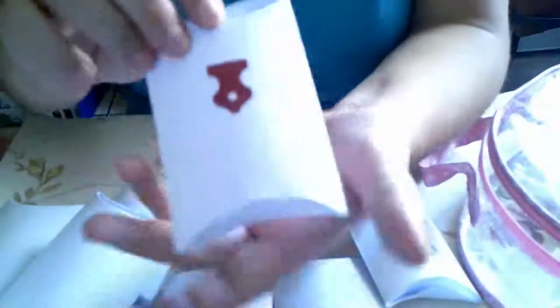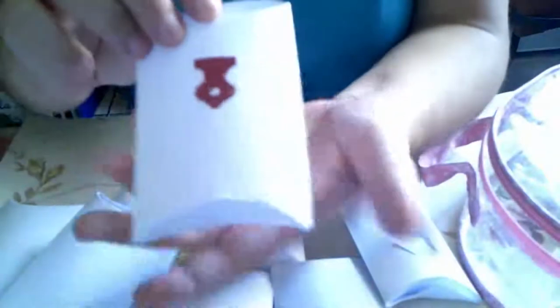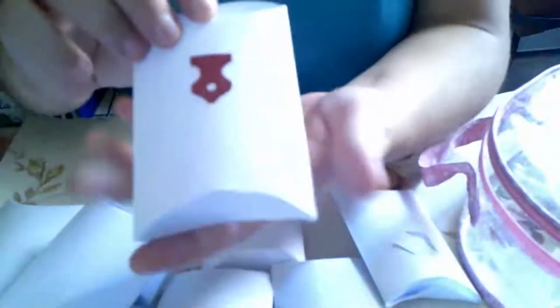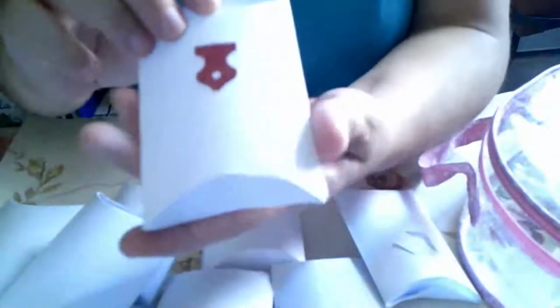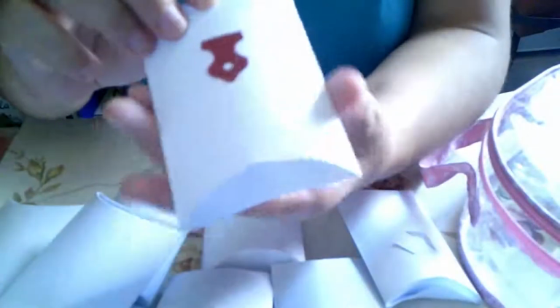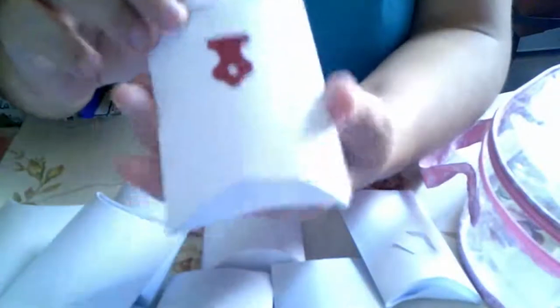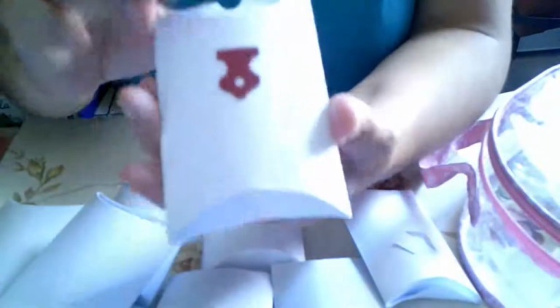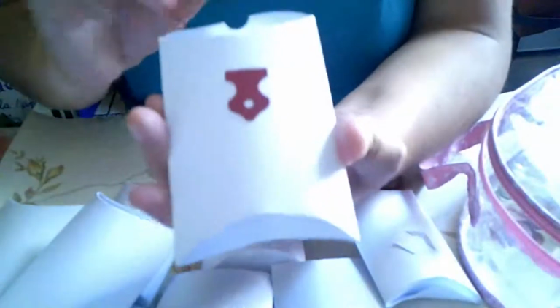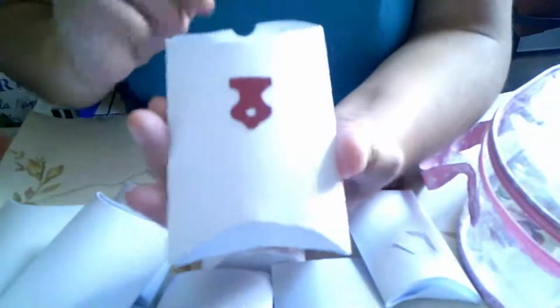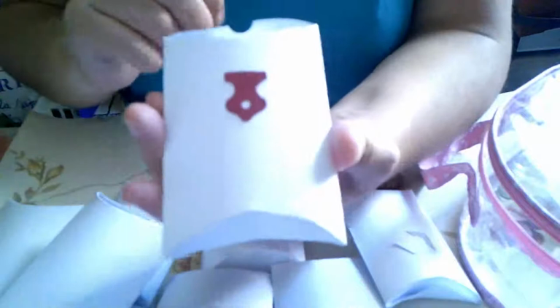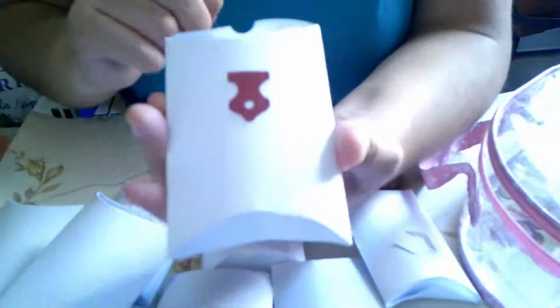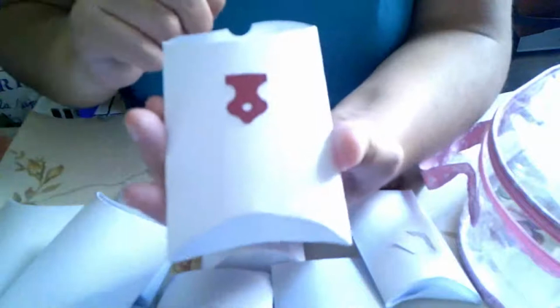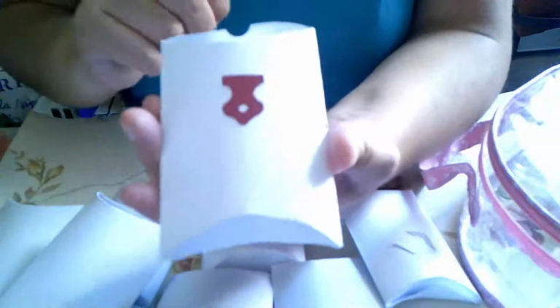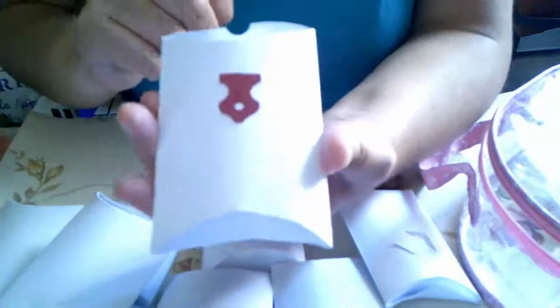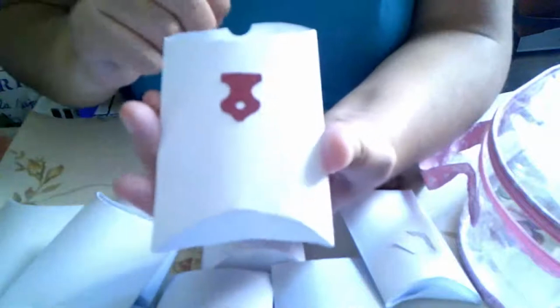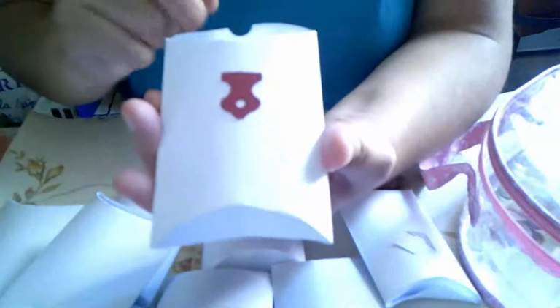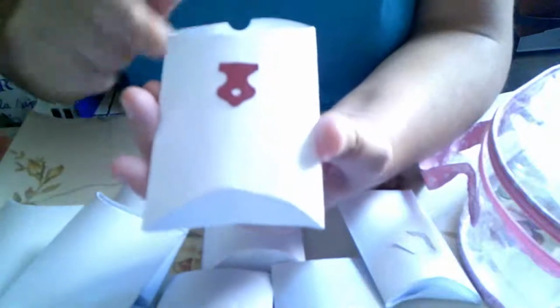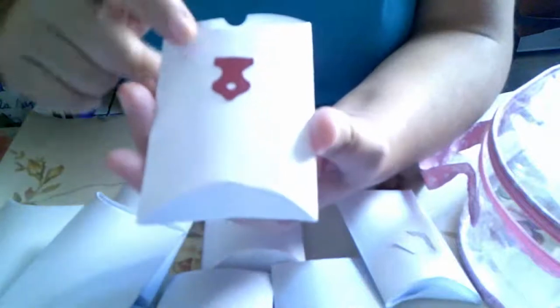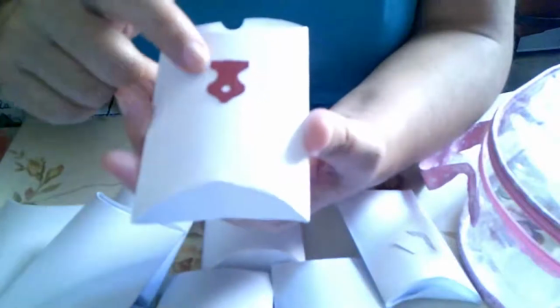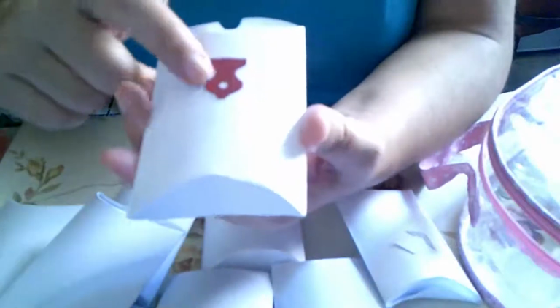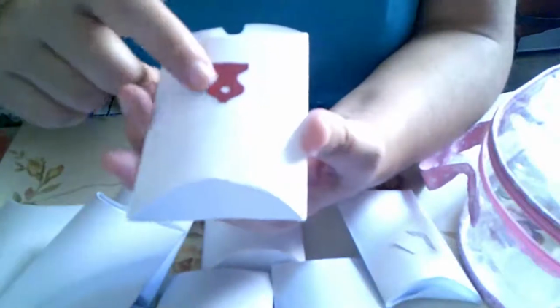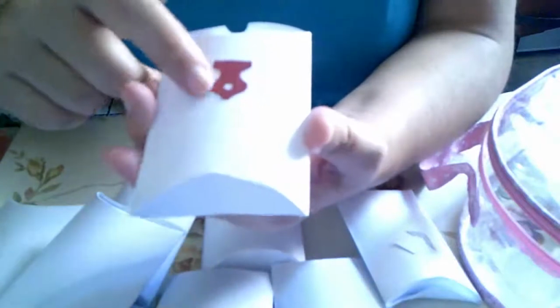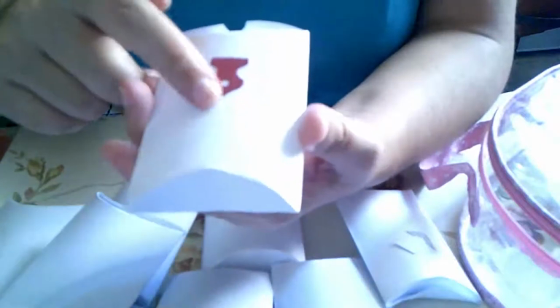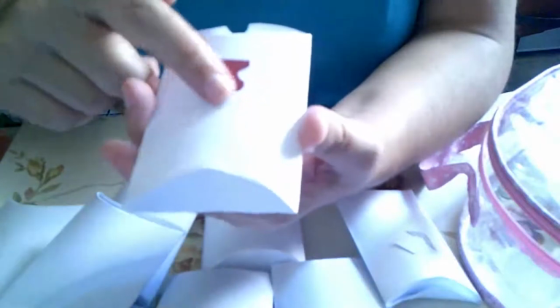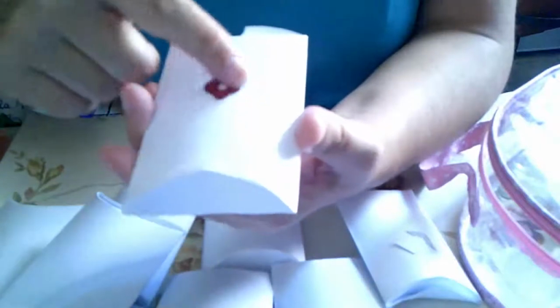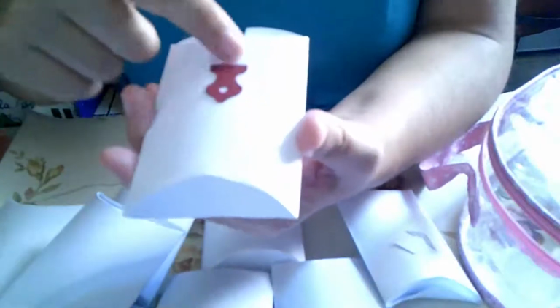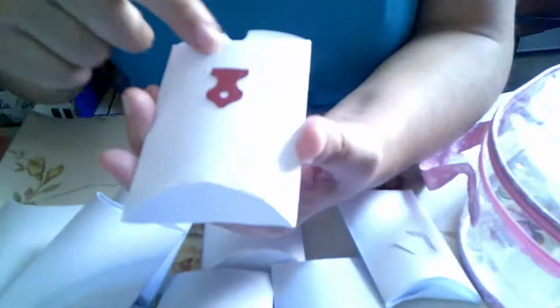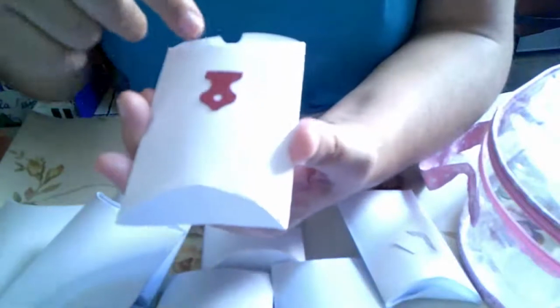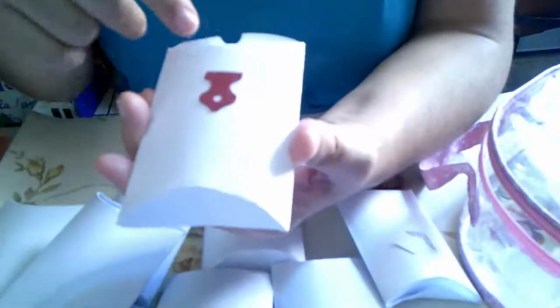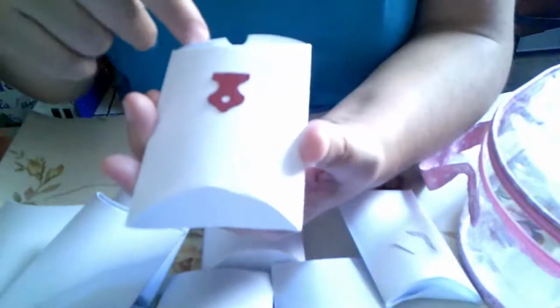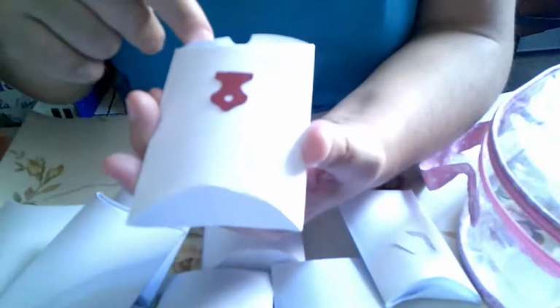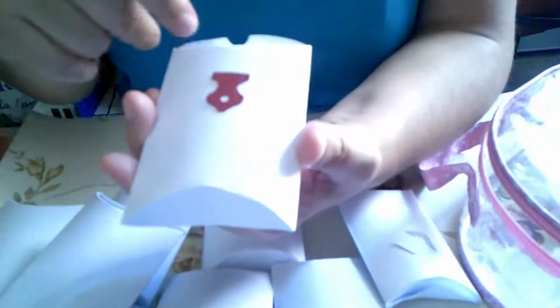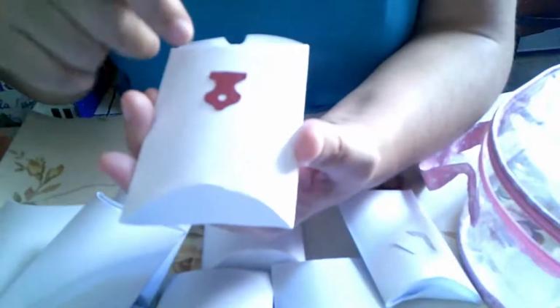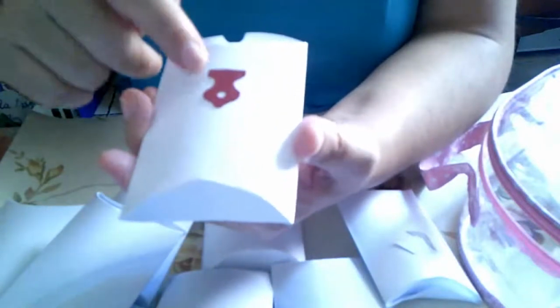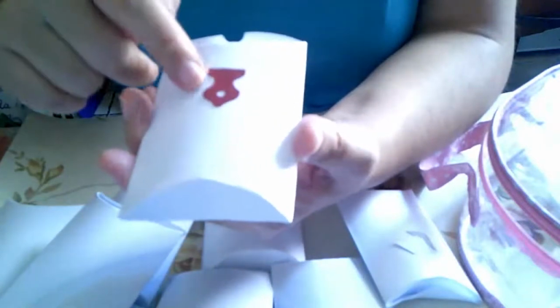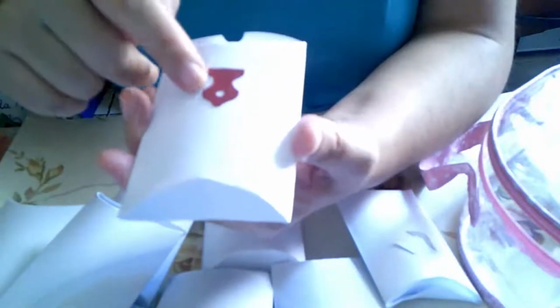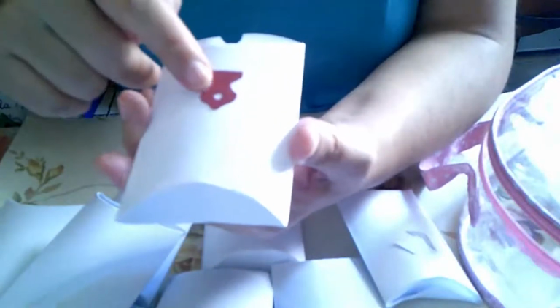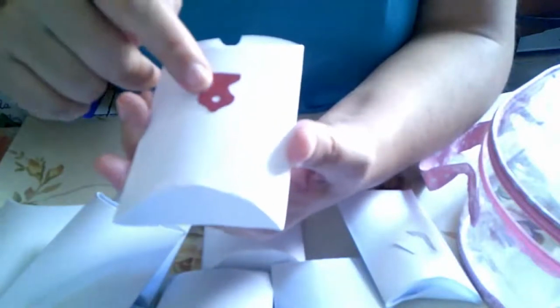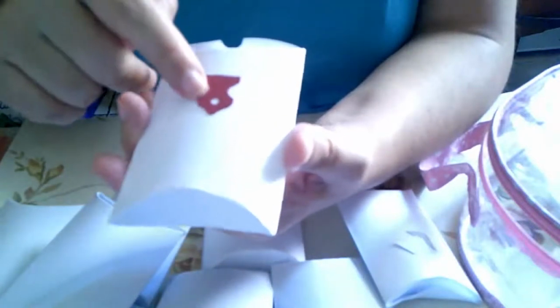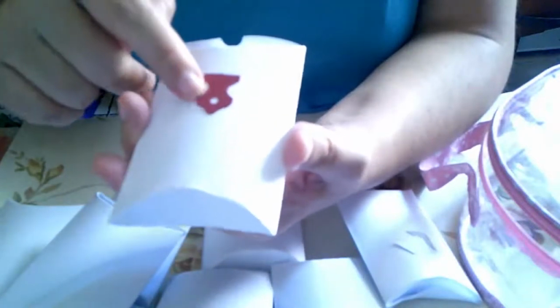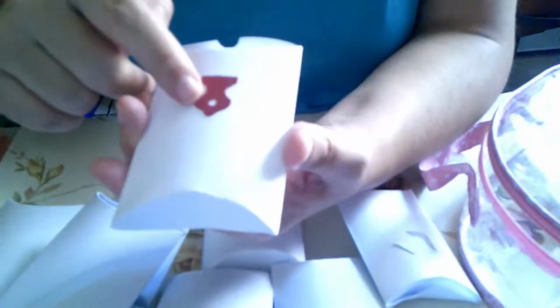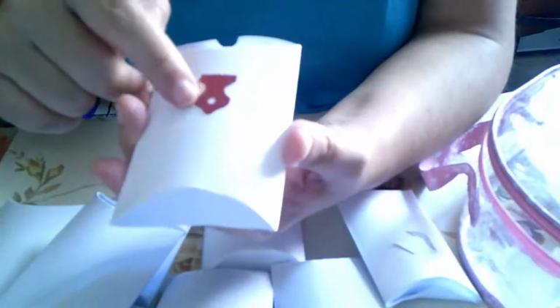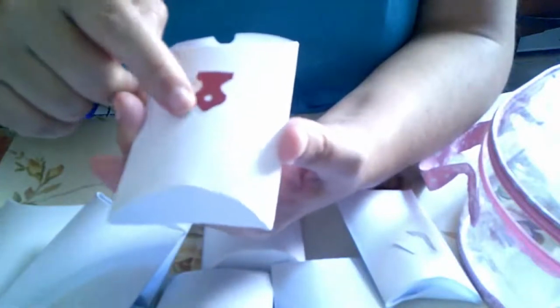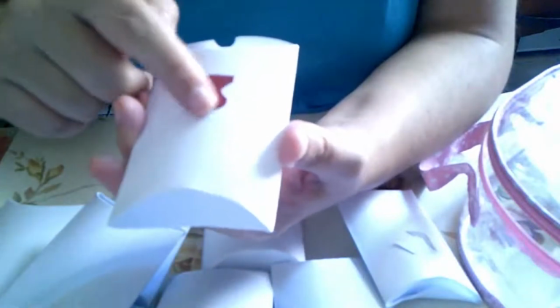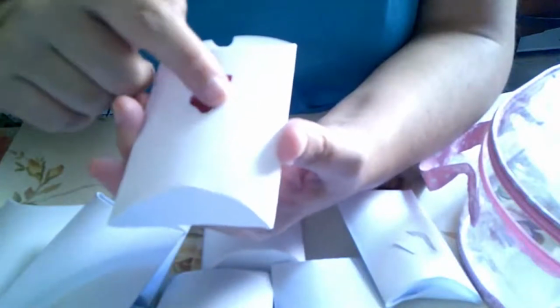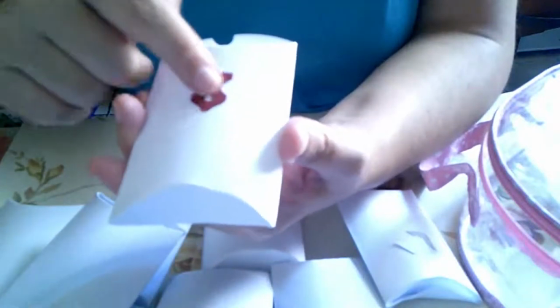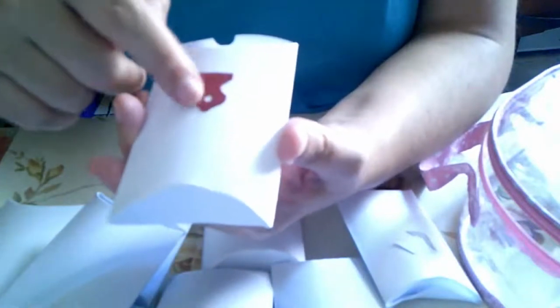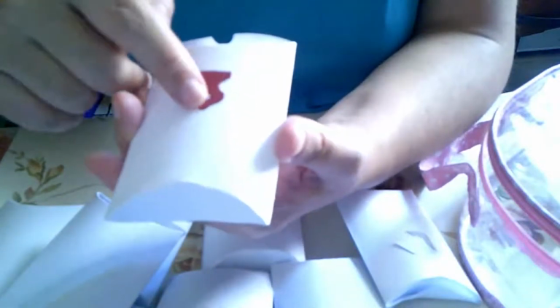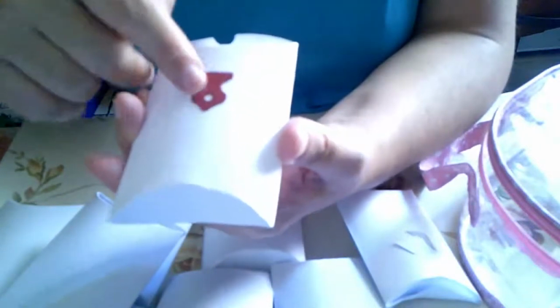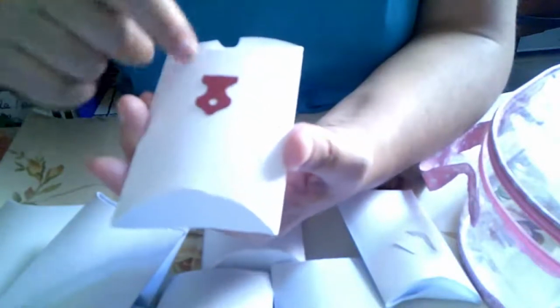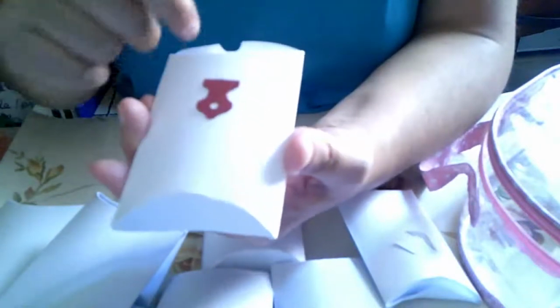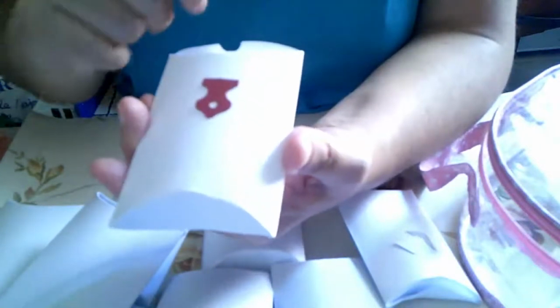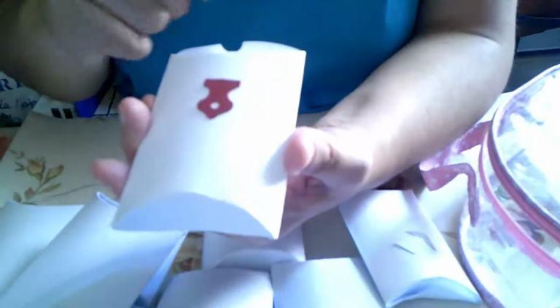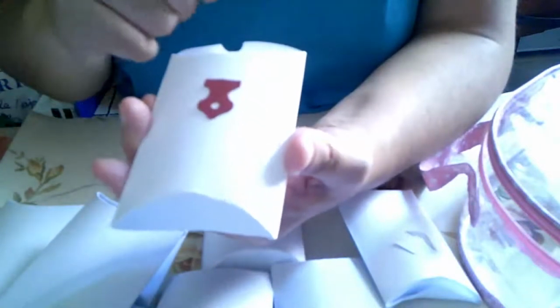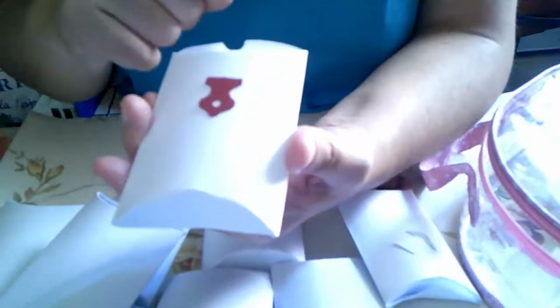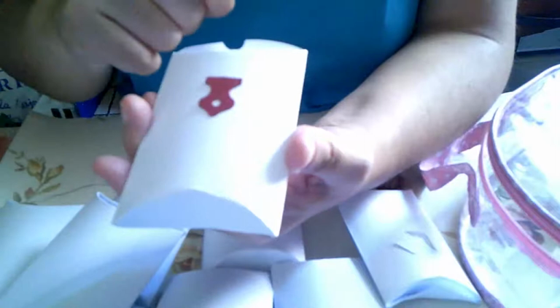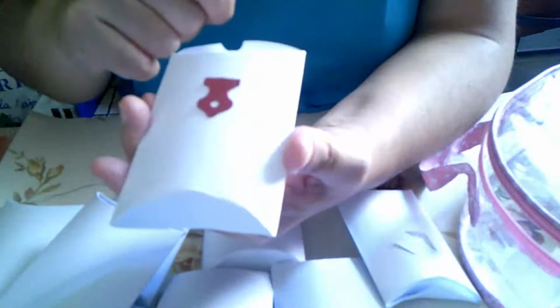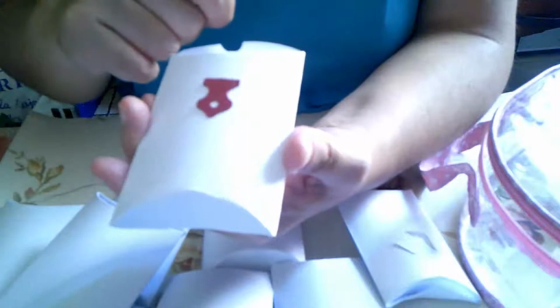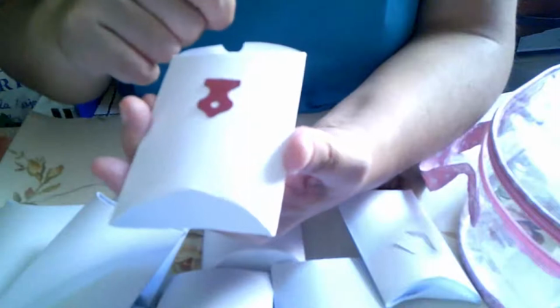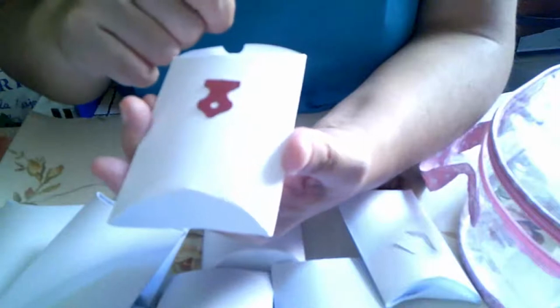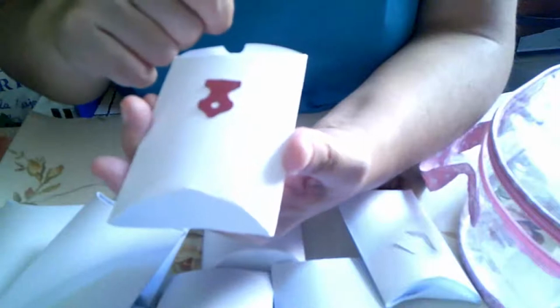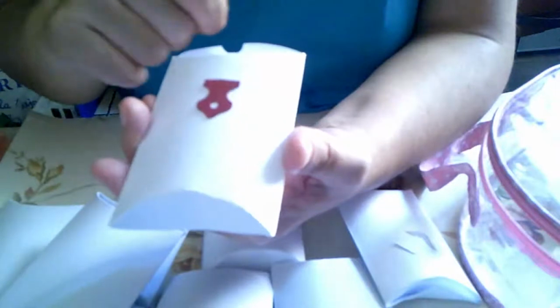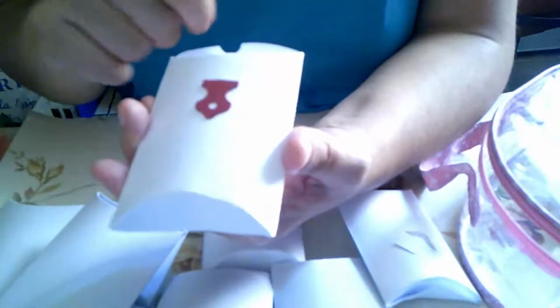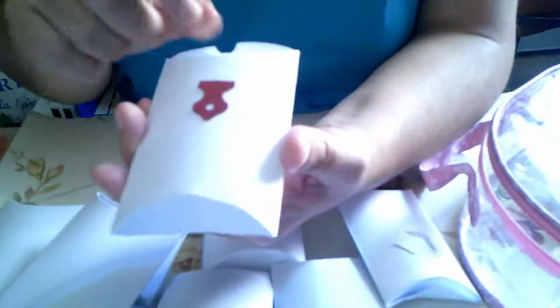Esto es de otro: B y Z. Son para los árboles, para cerrar, para hacer como cierres.